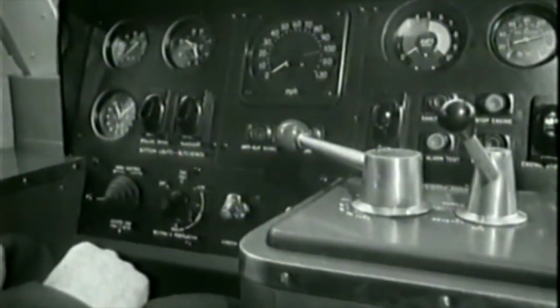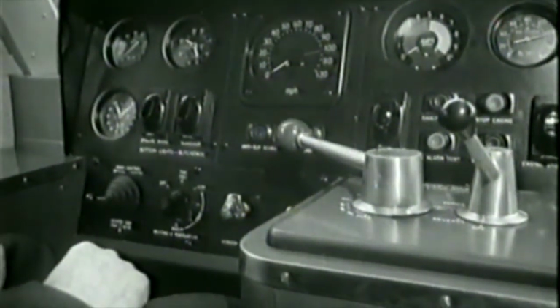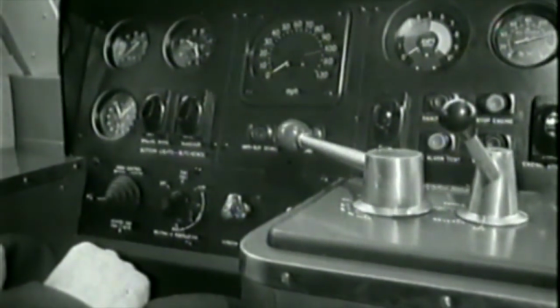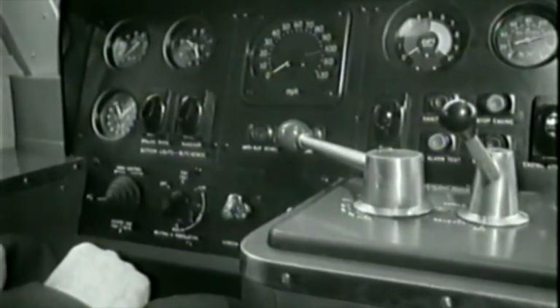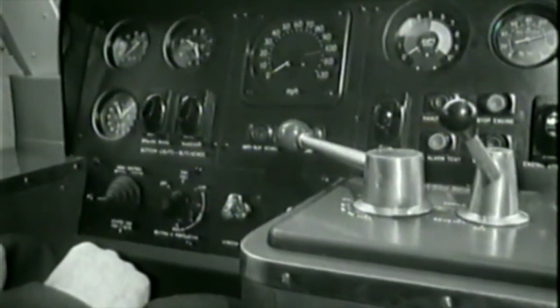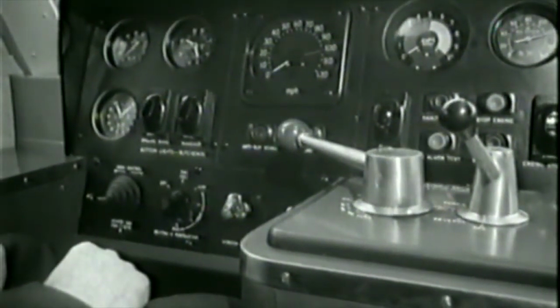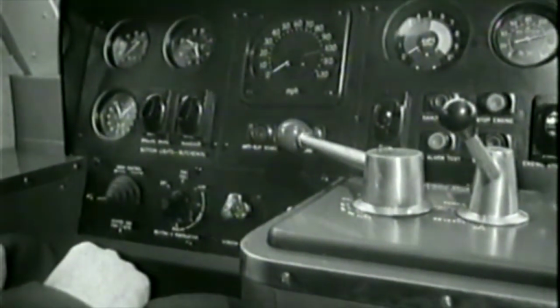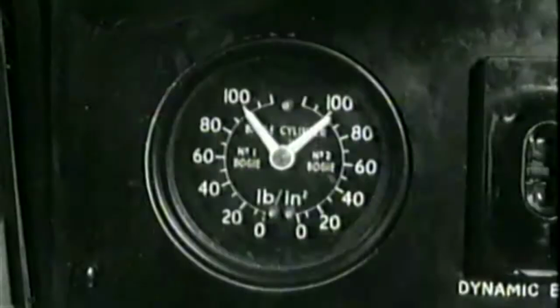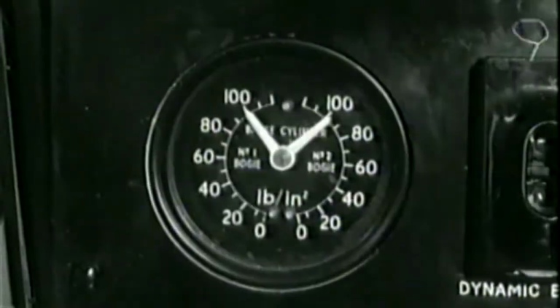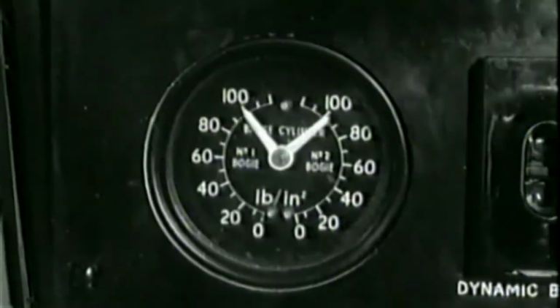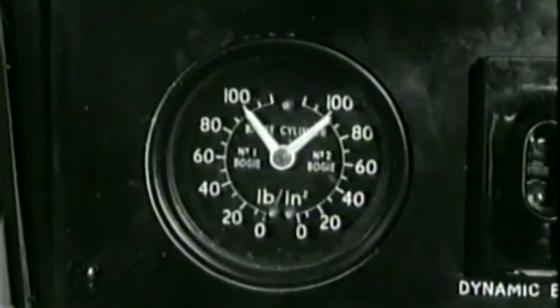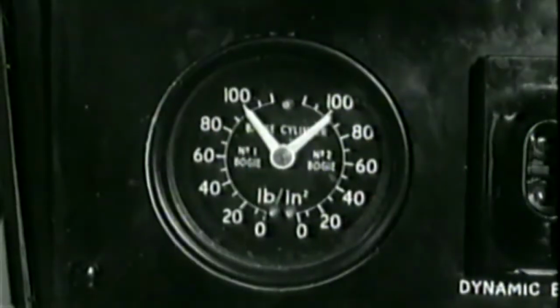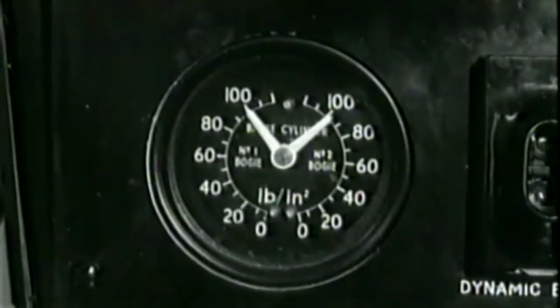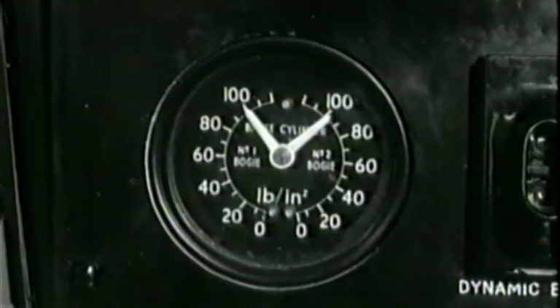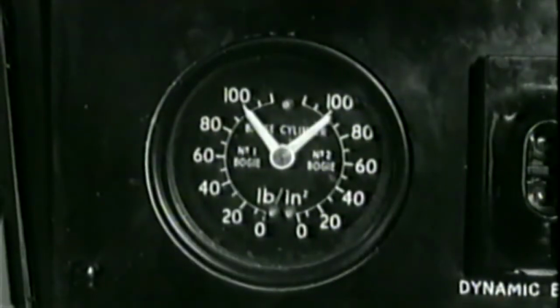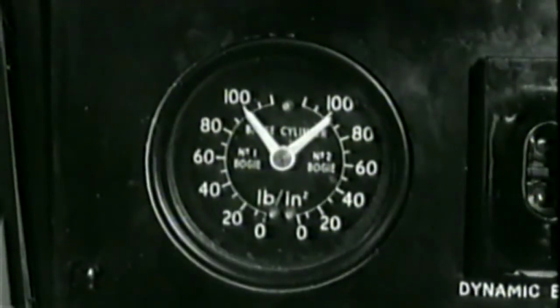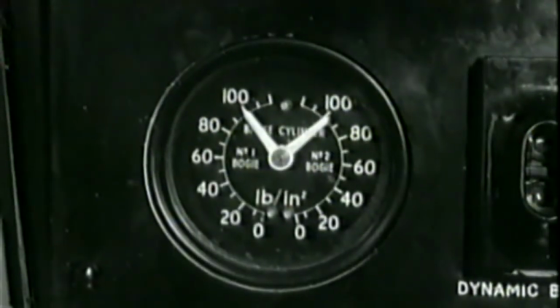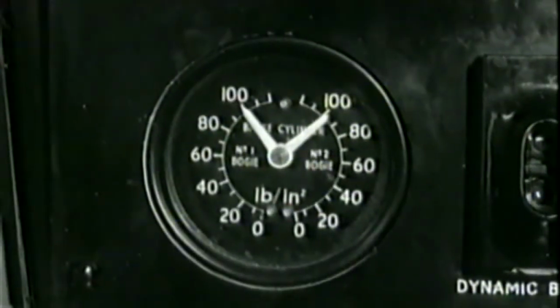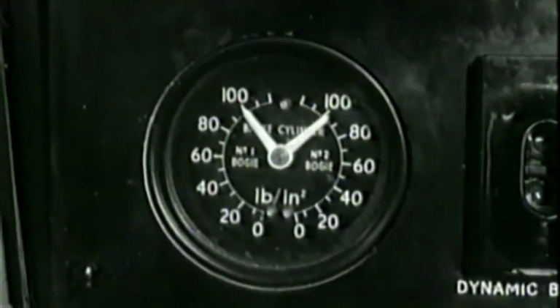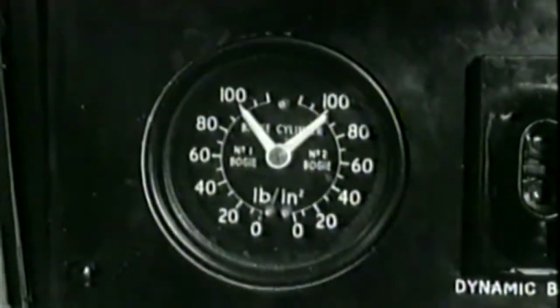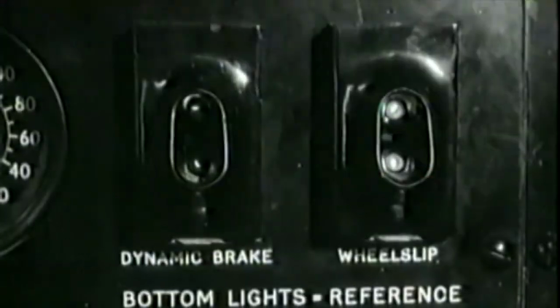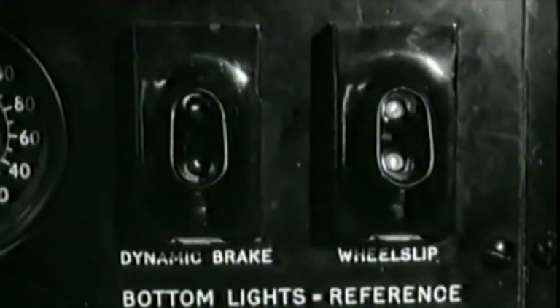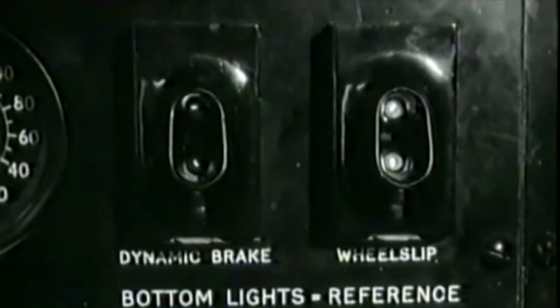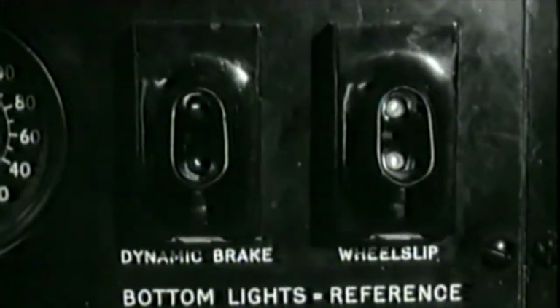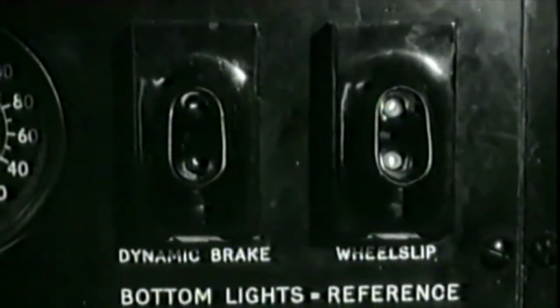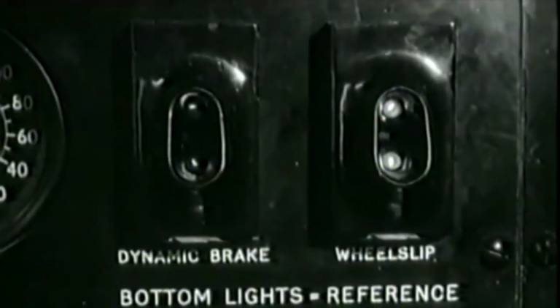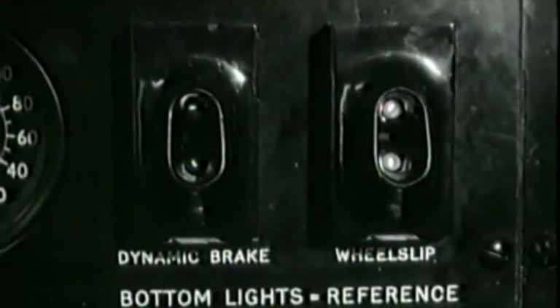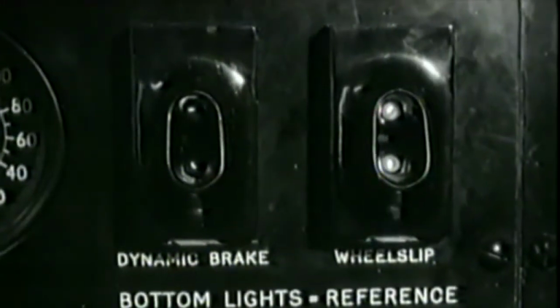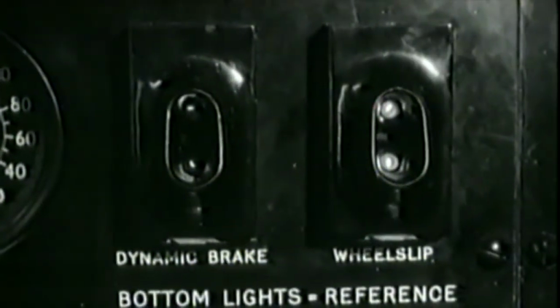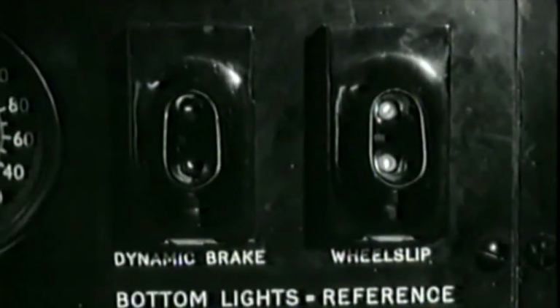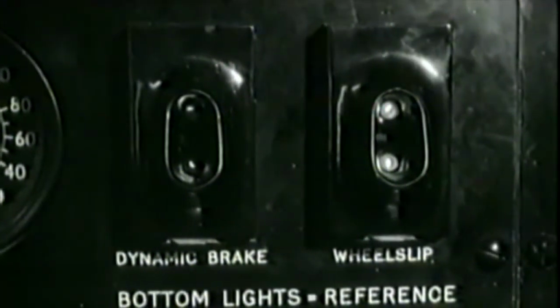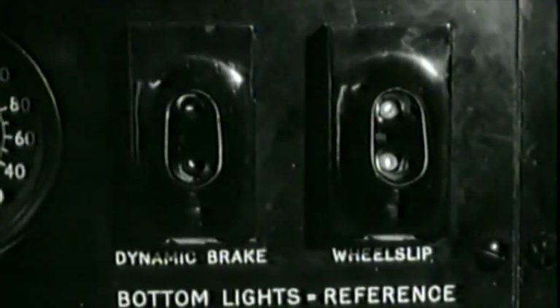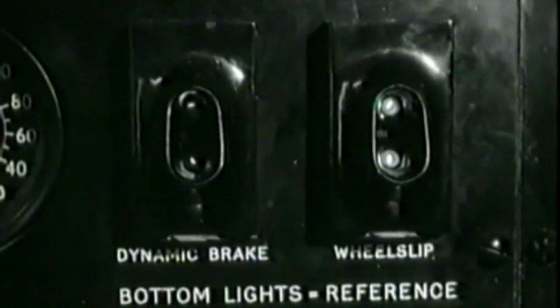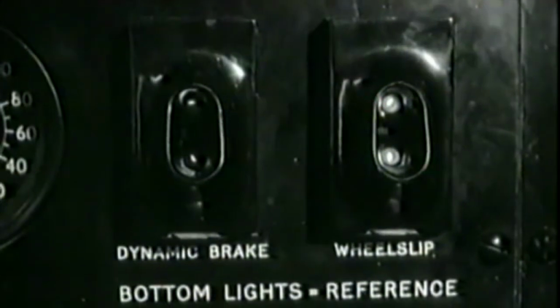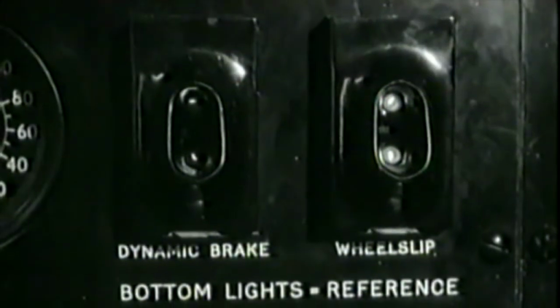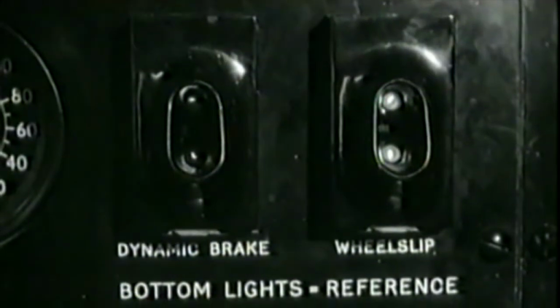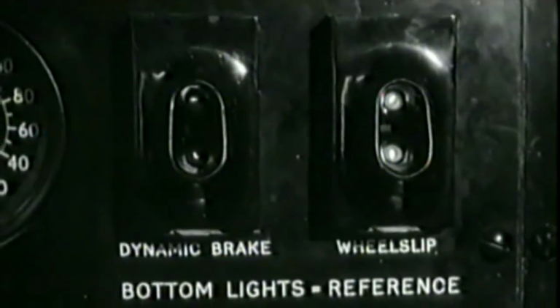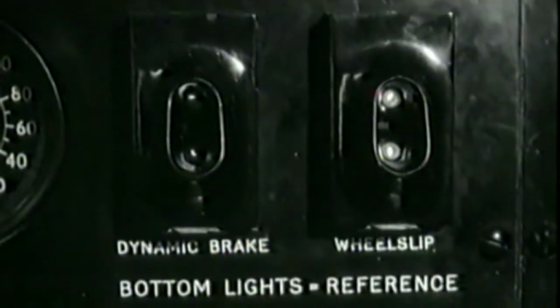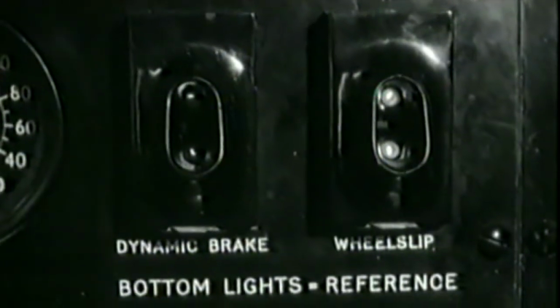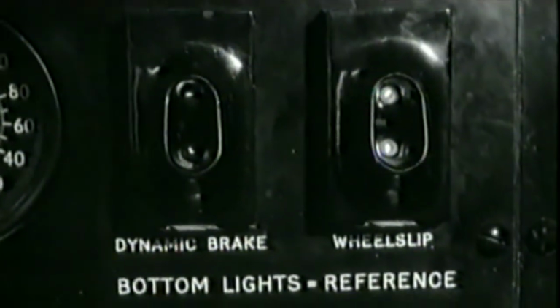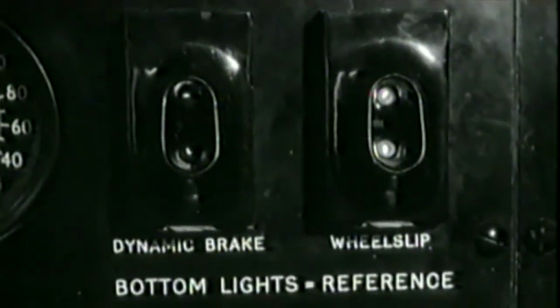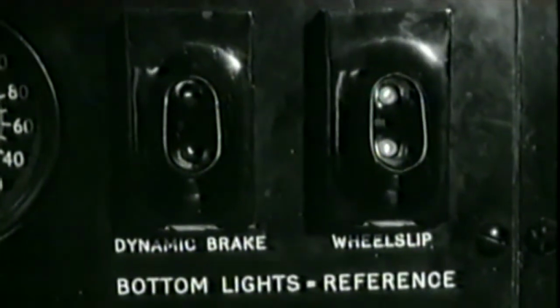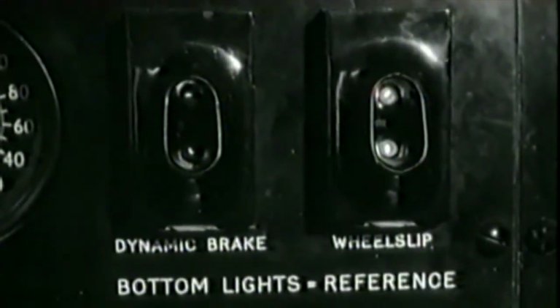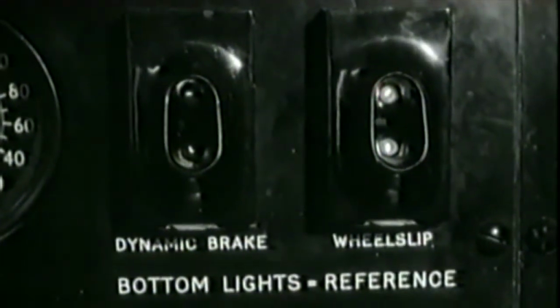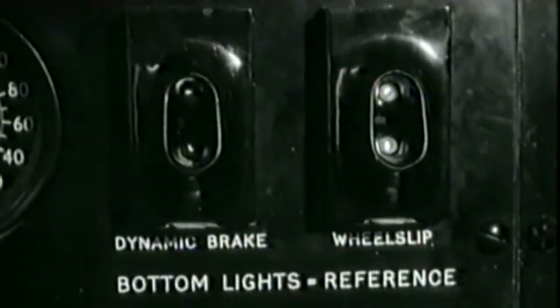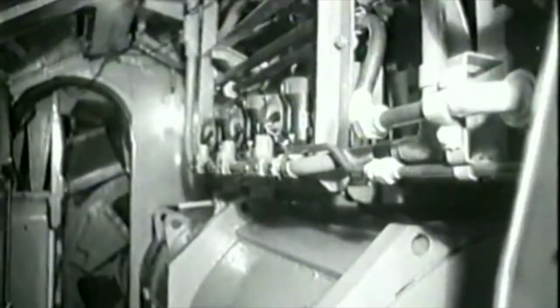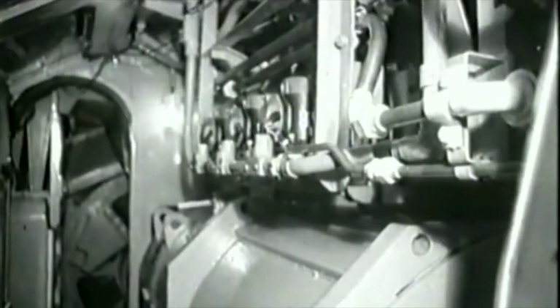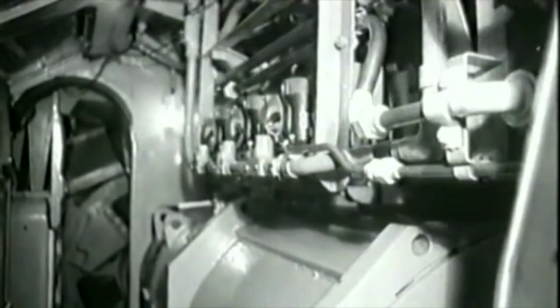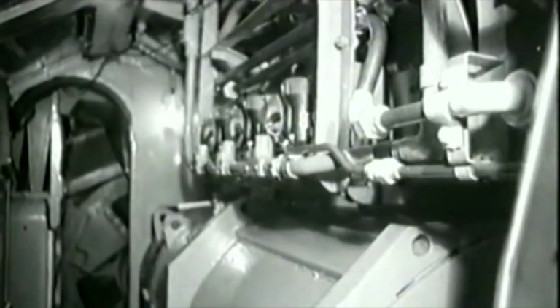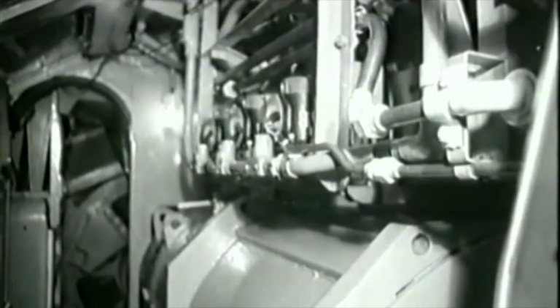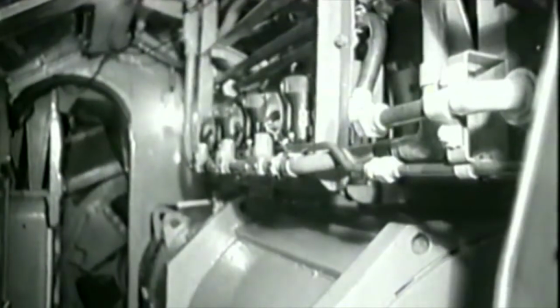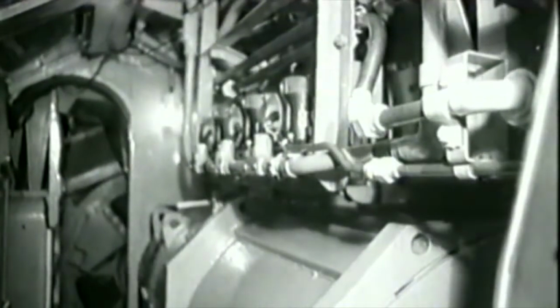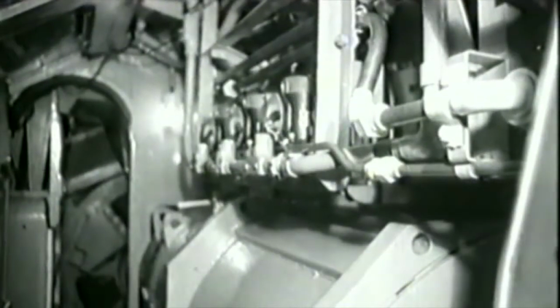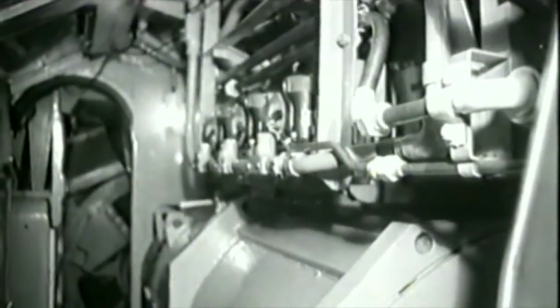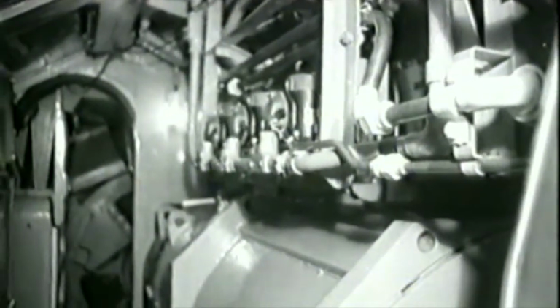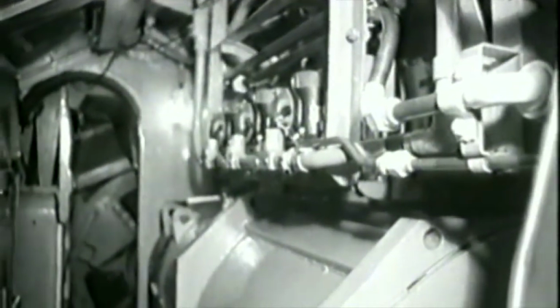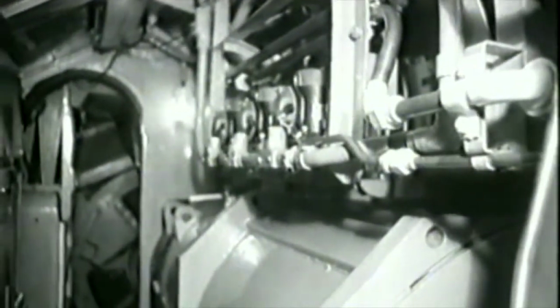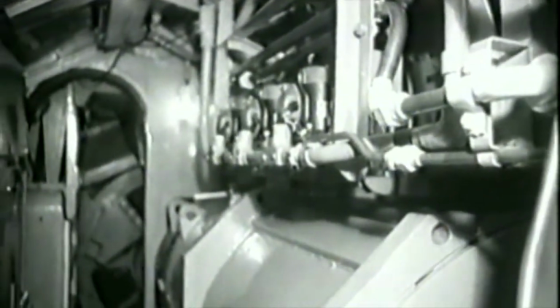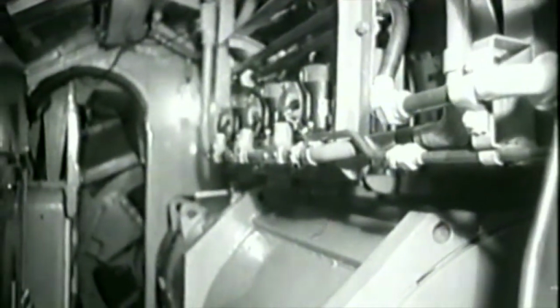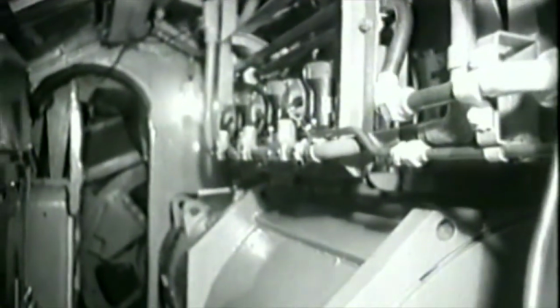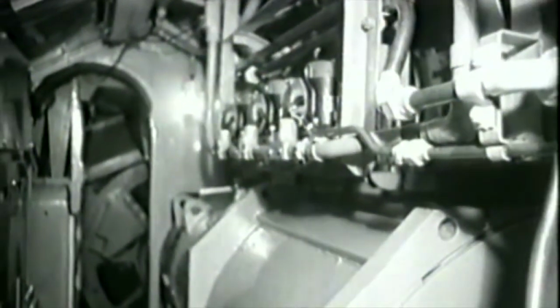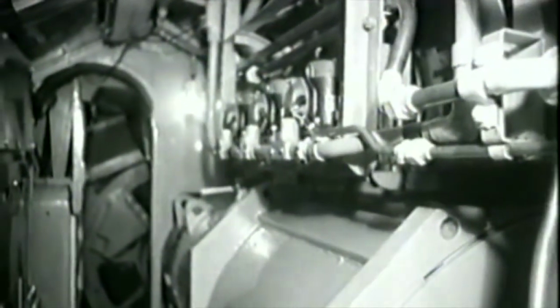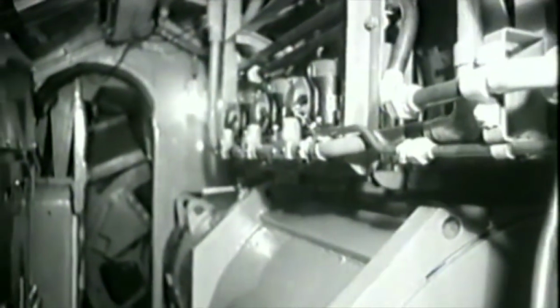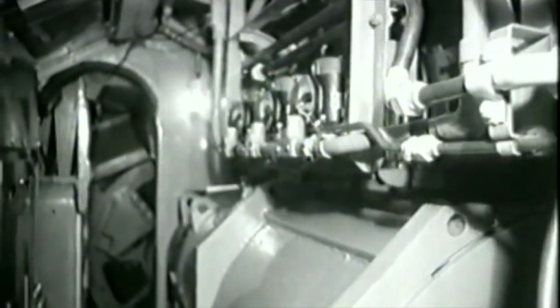She's also fitted with an electronic brain, which helps to control brakes, wheel slip and heating, among a number of other things.